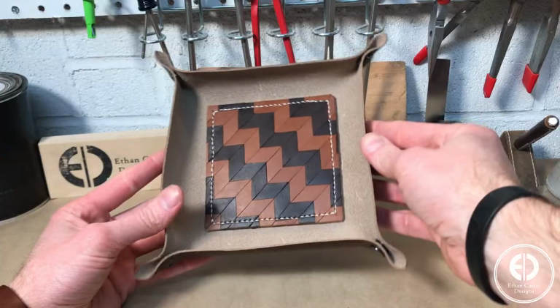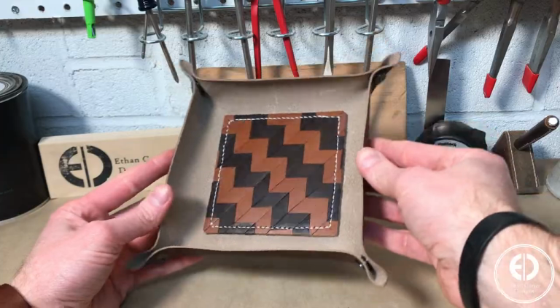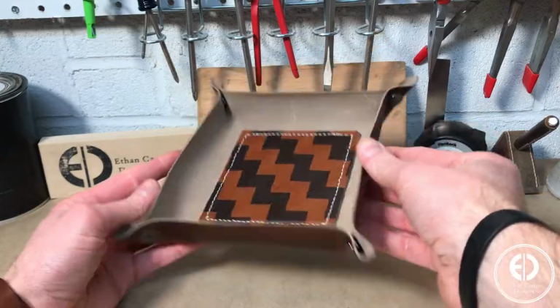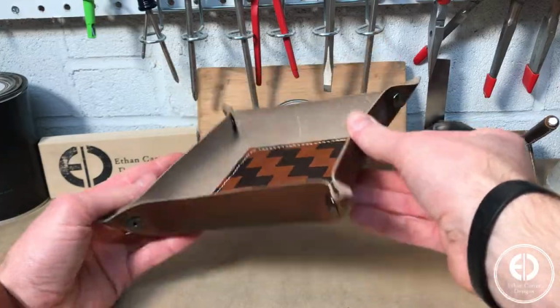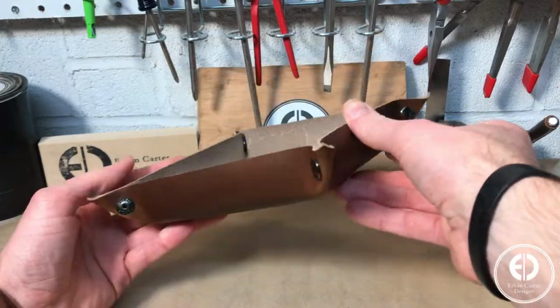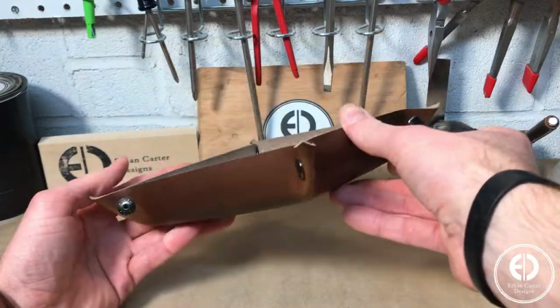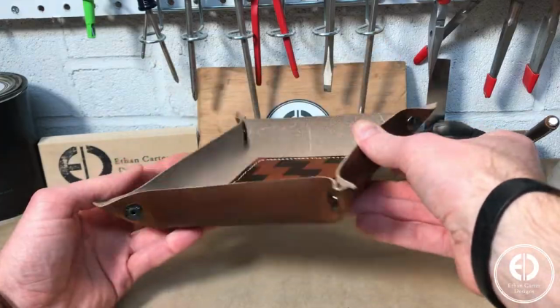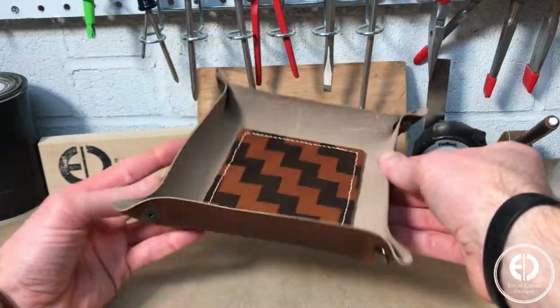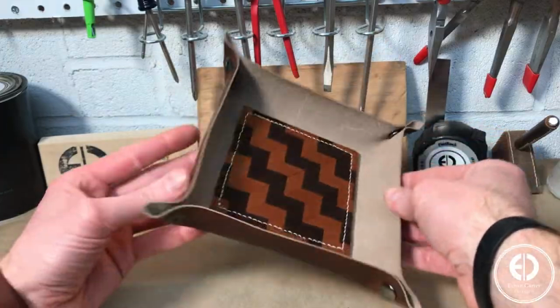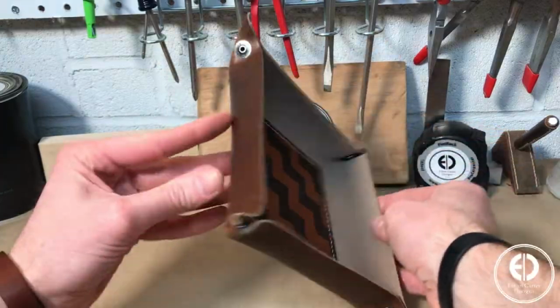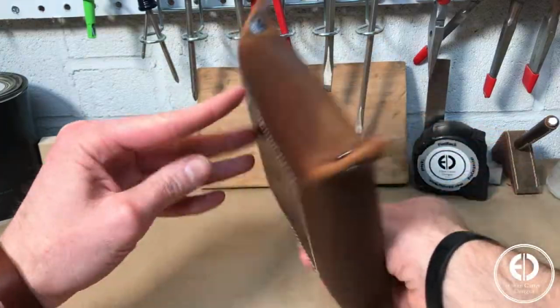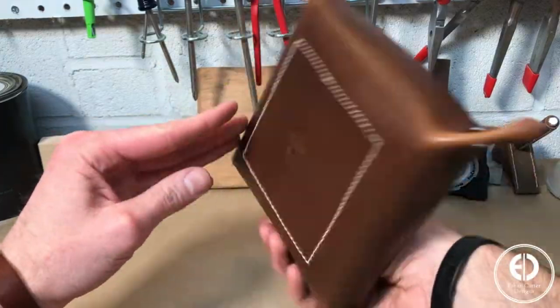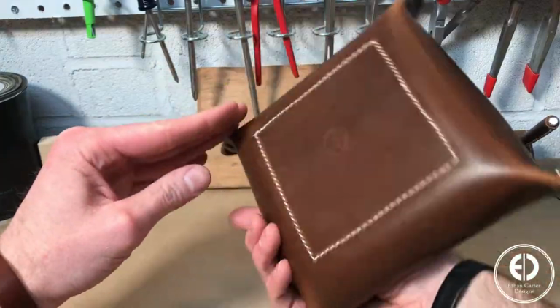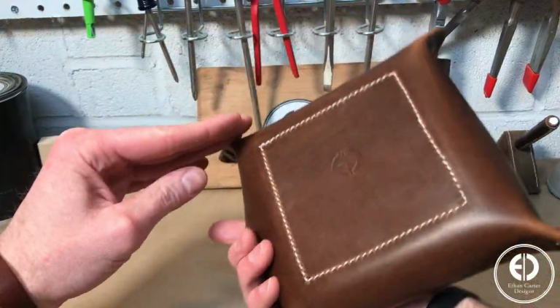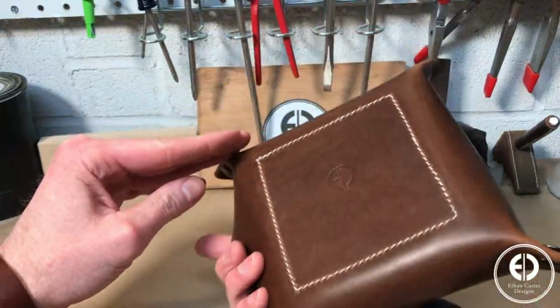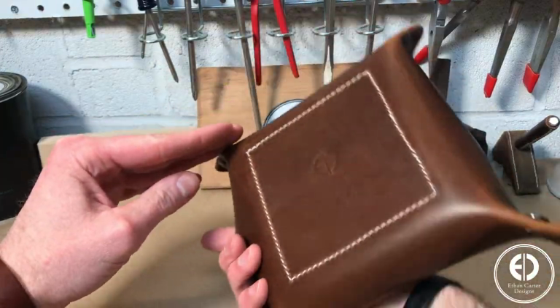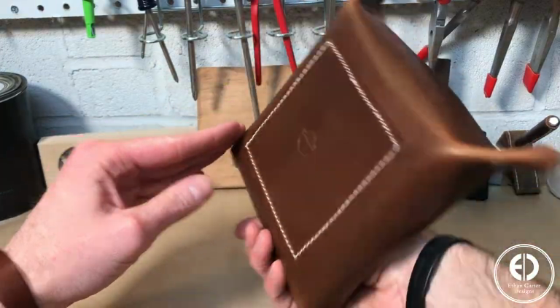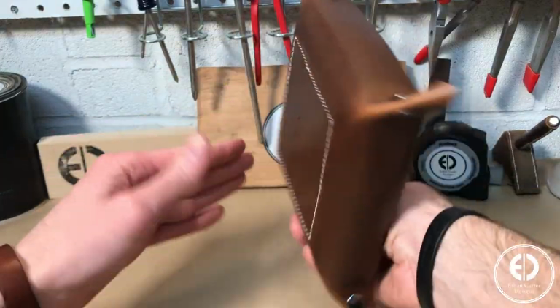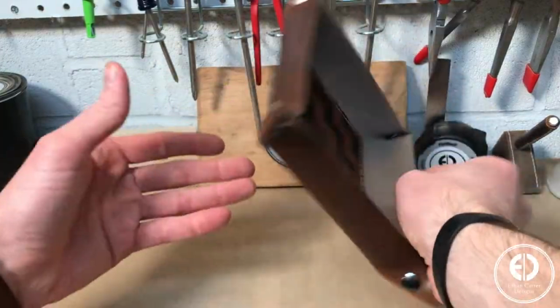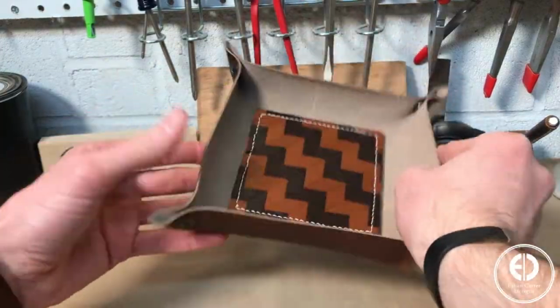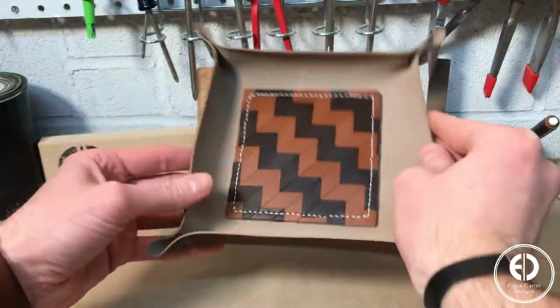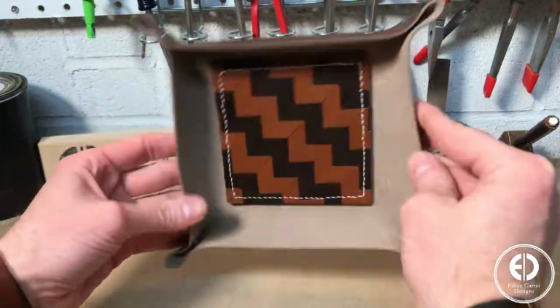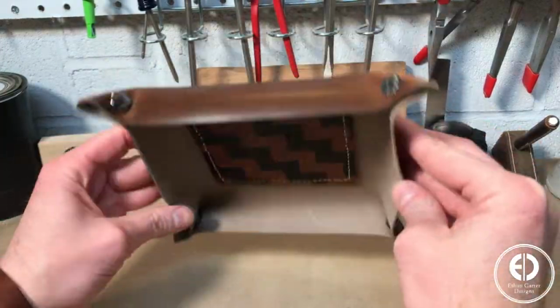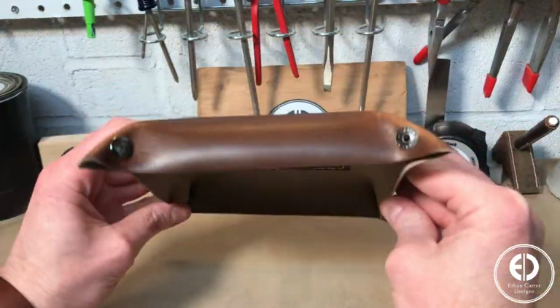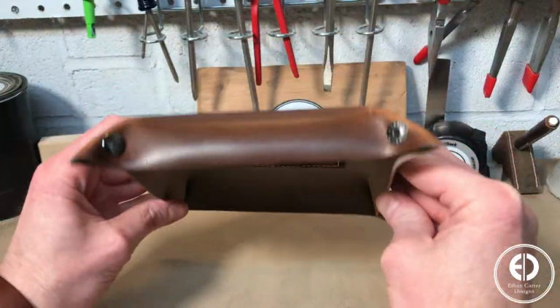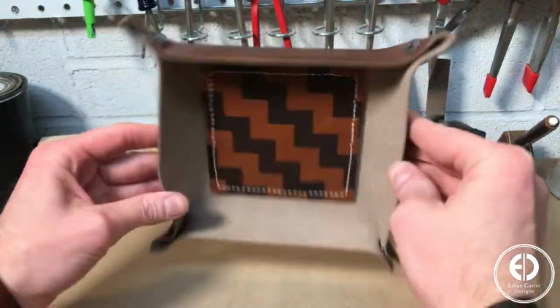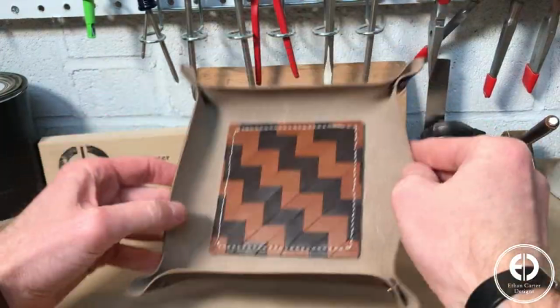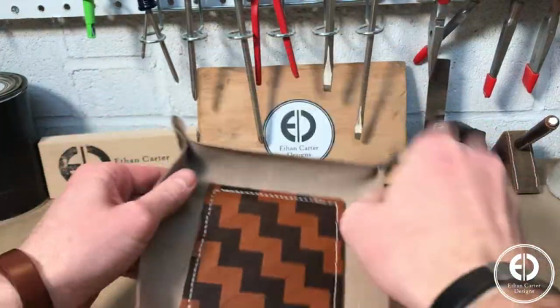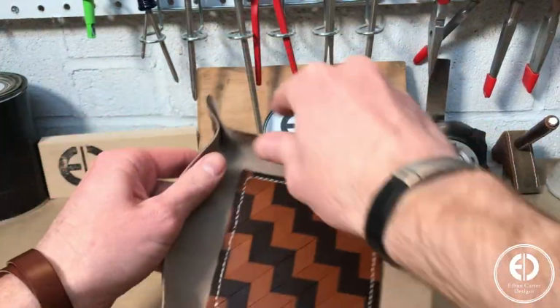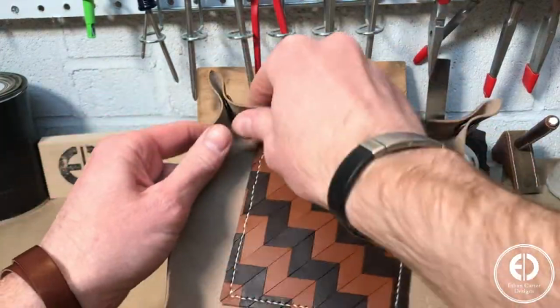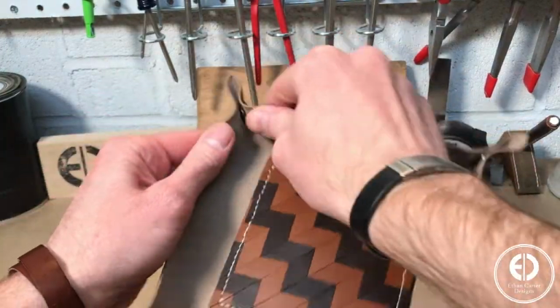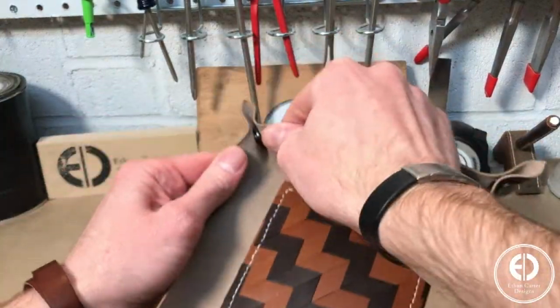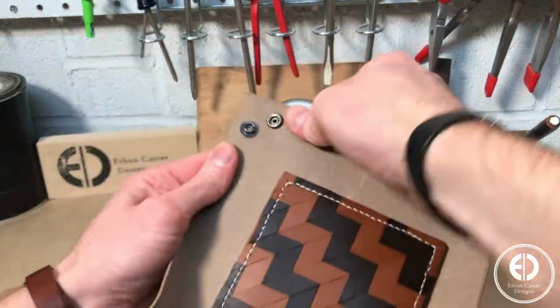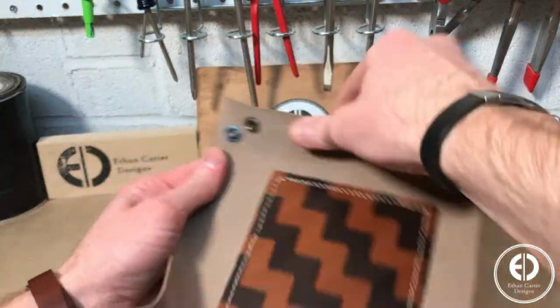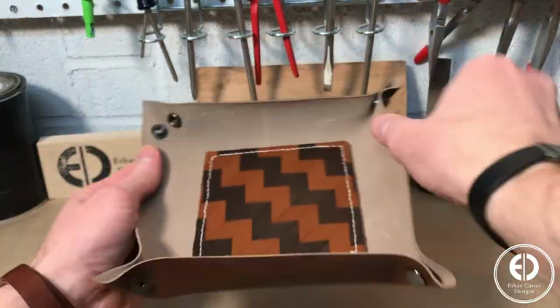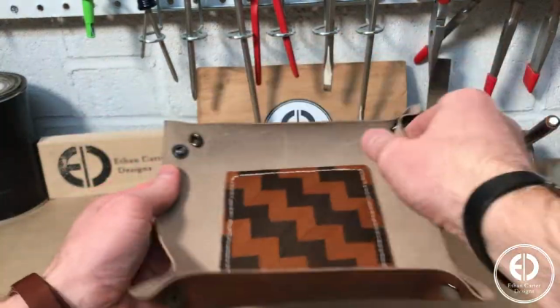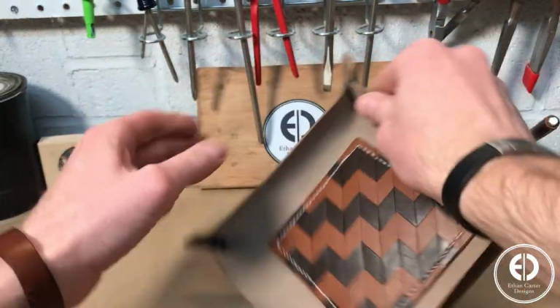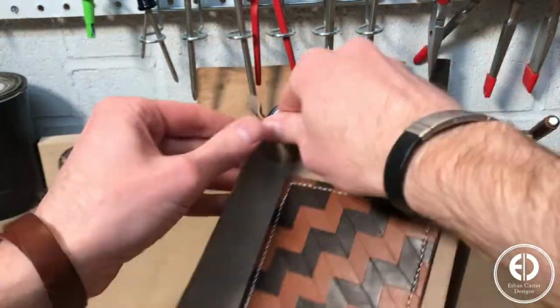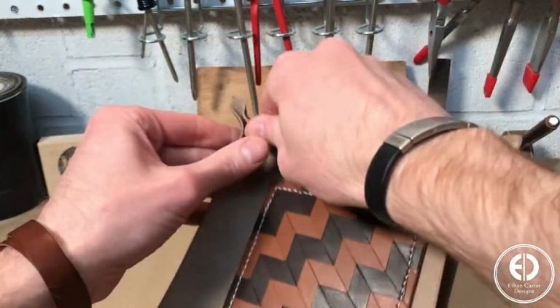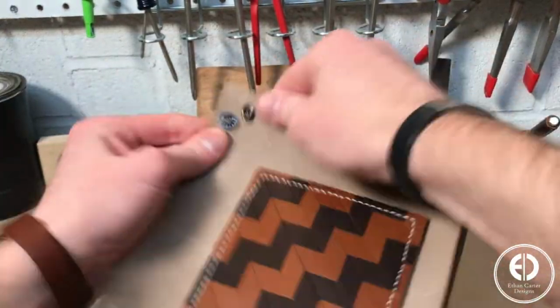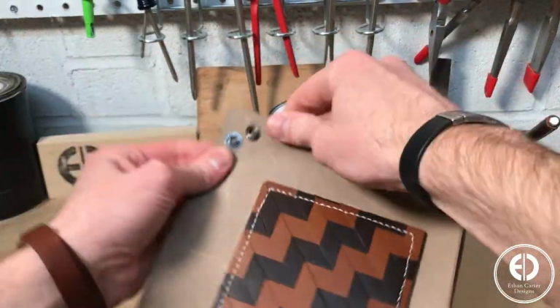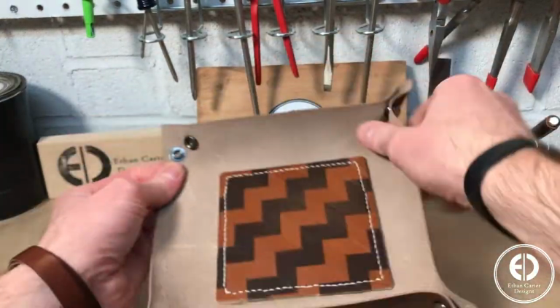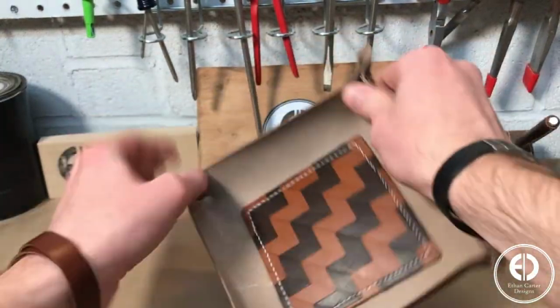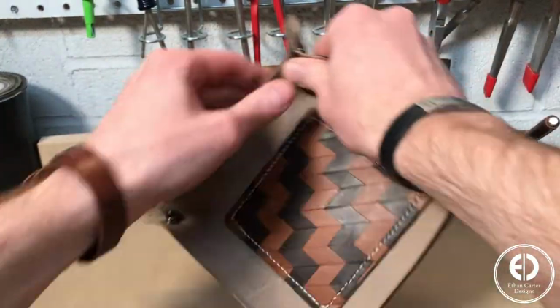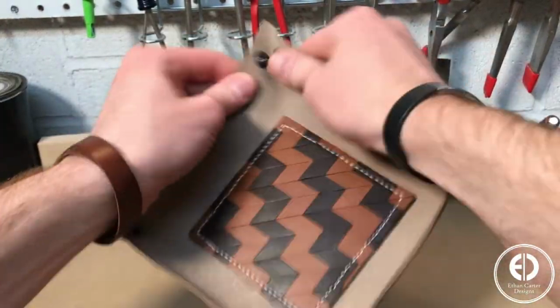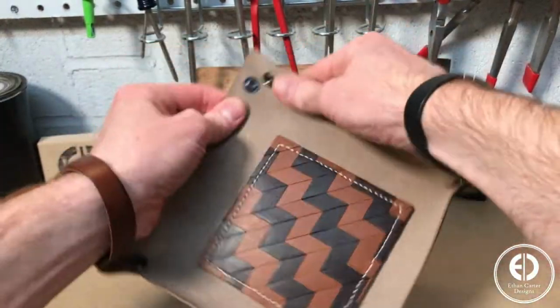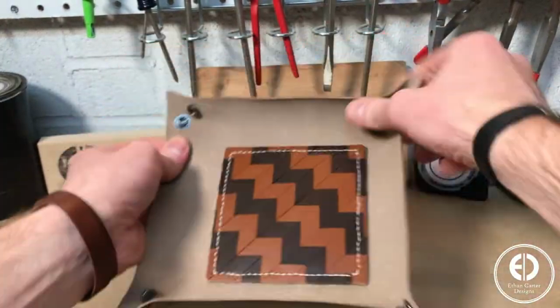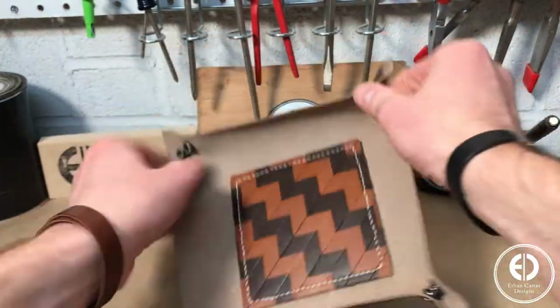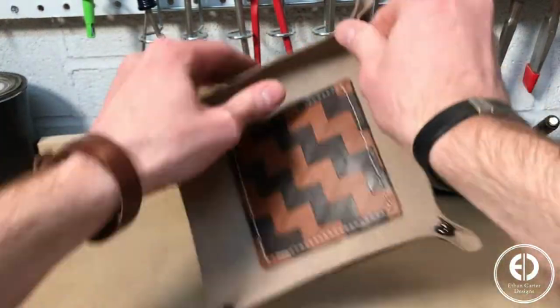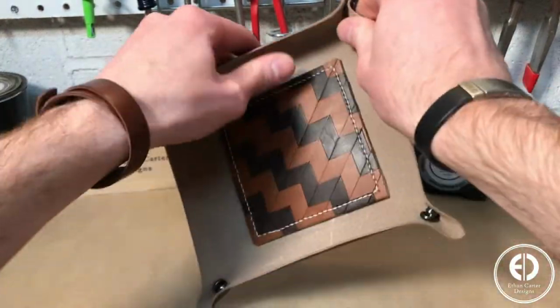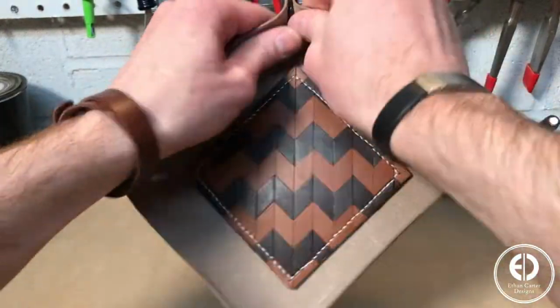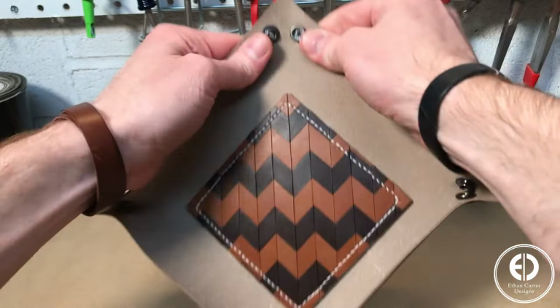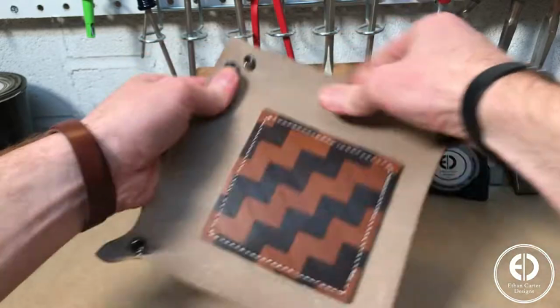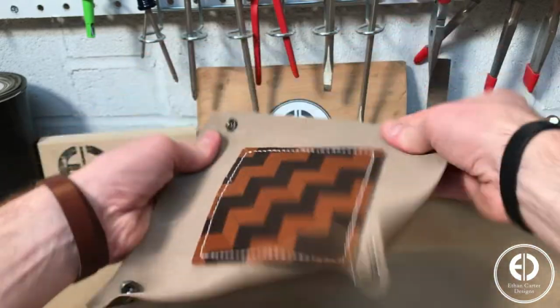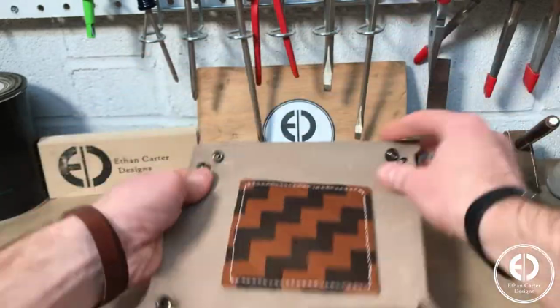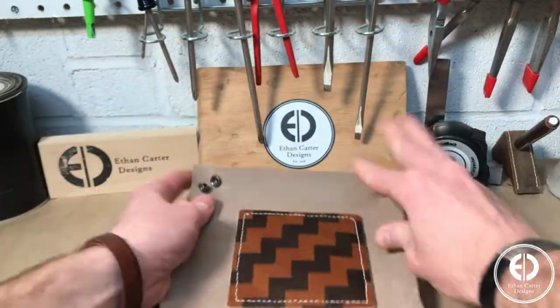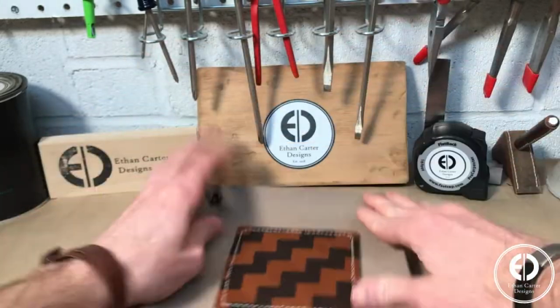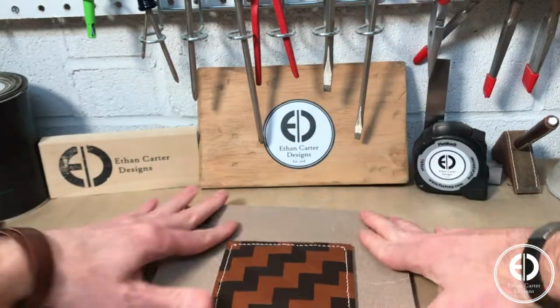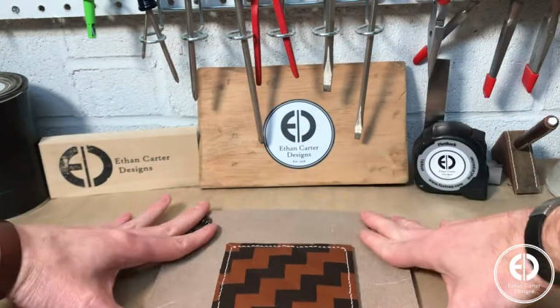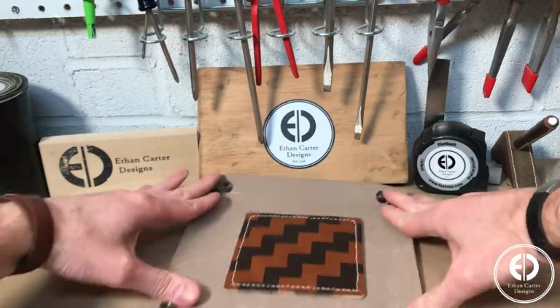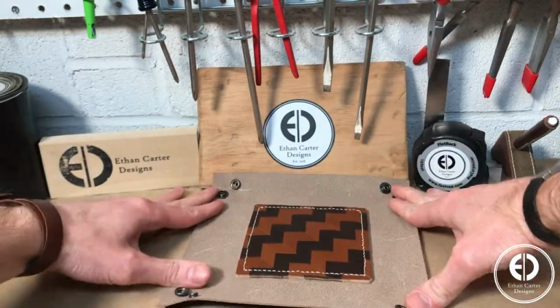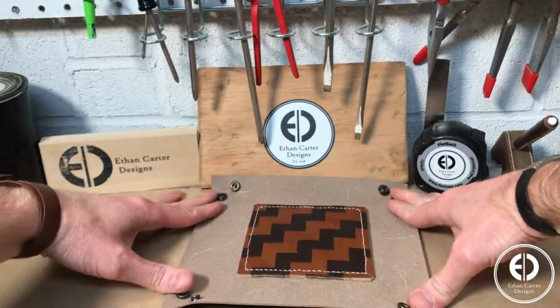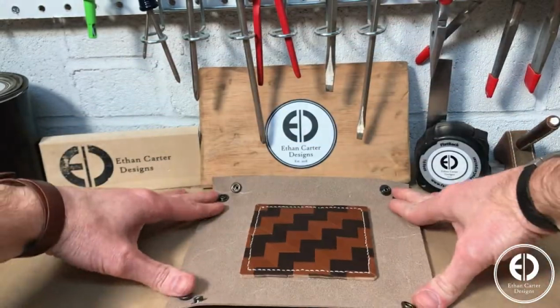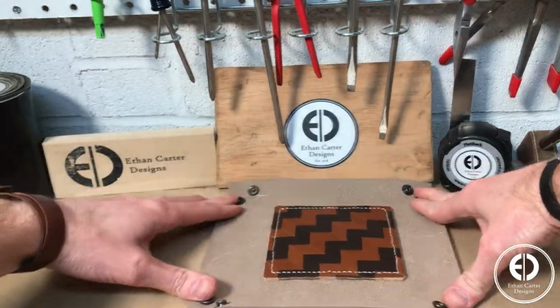What's up guys, I'm Ethan Carter and today I'm going to show you how I made this leather travel valet tray with a chevron pattern bottom. Let's get to it.